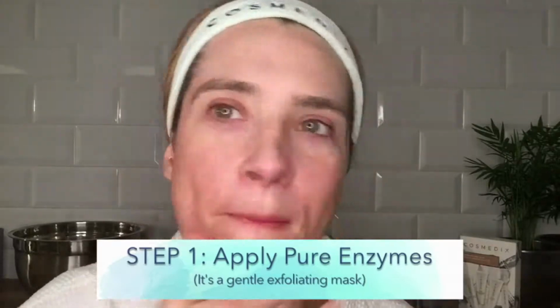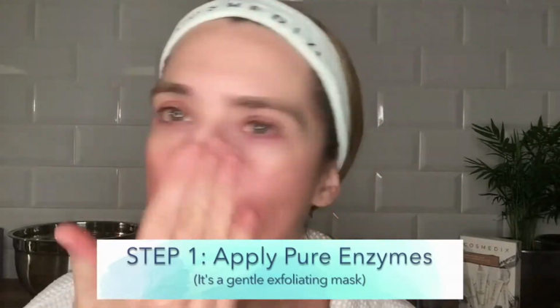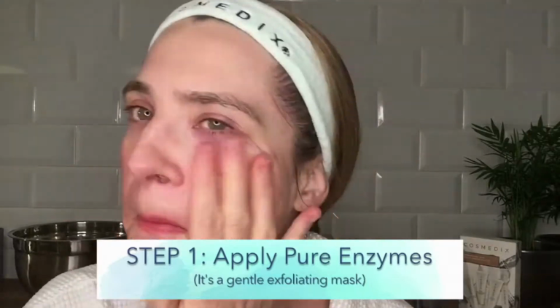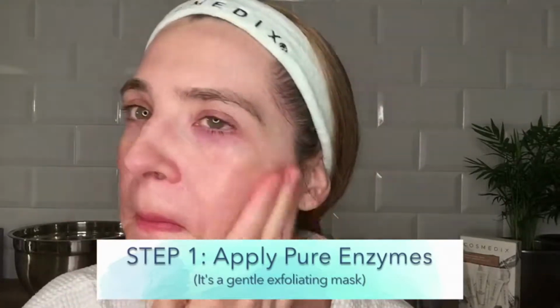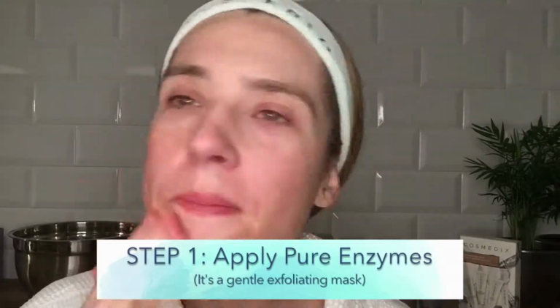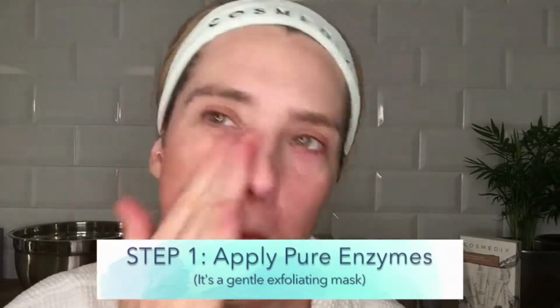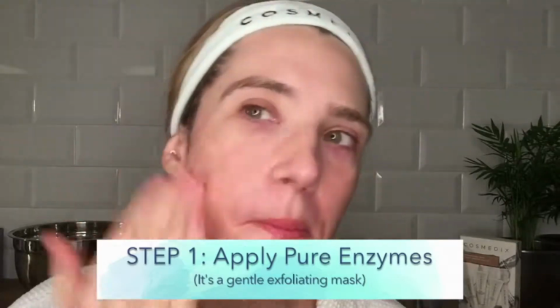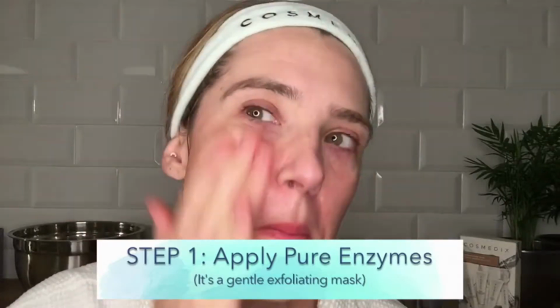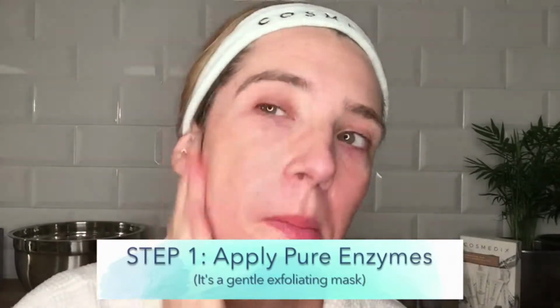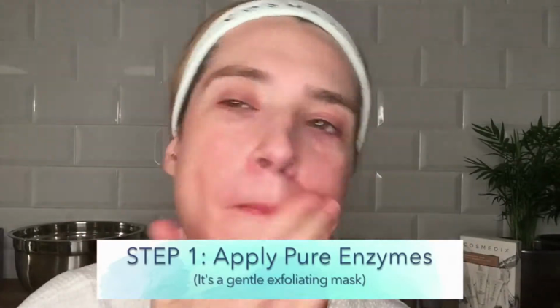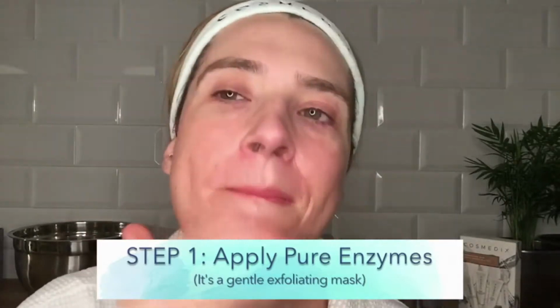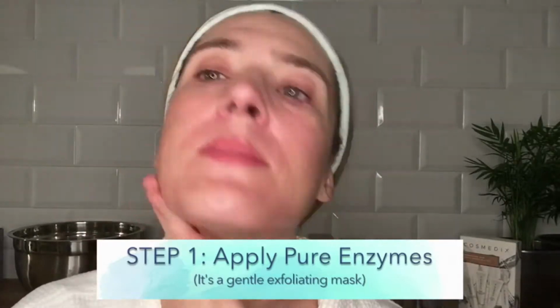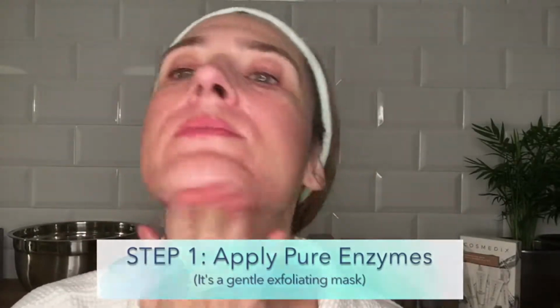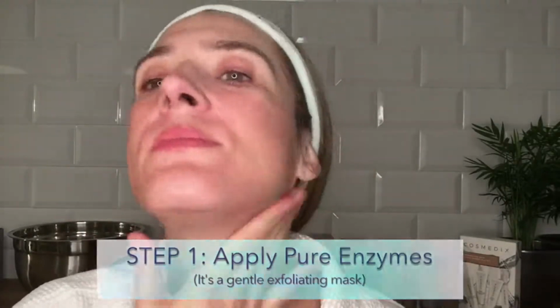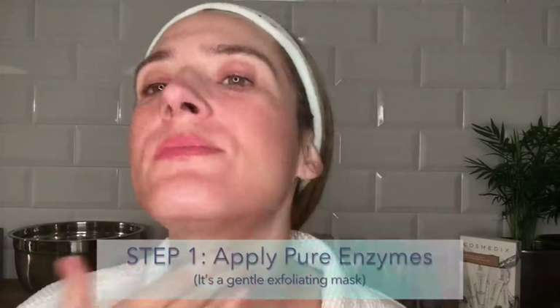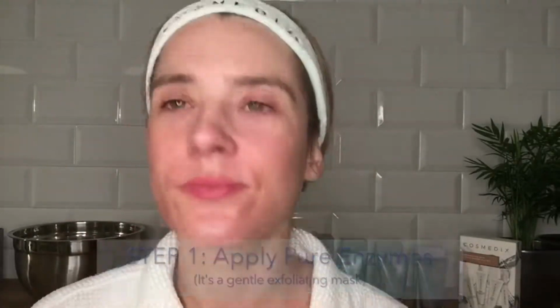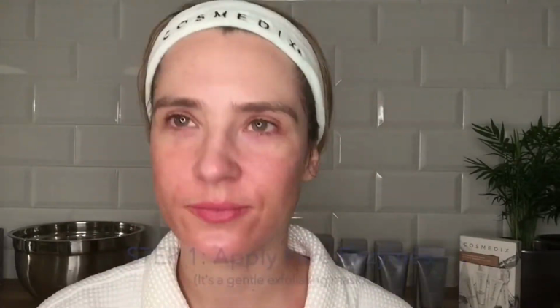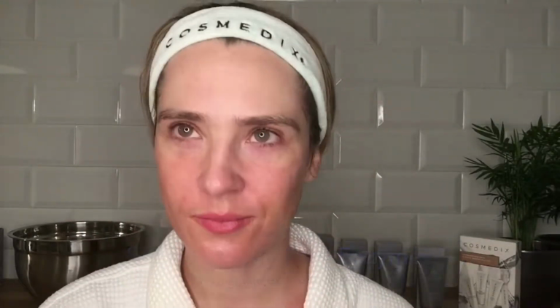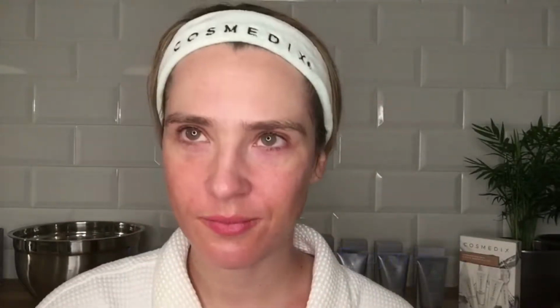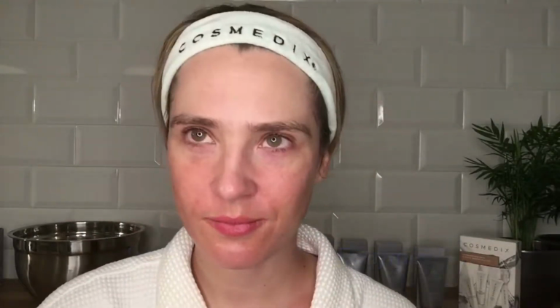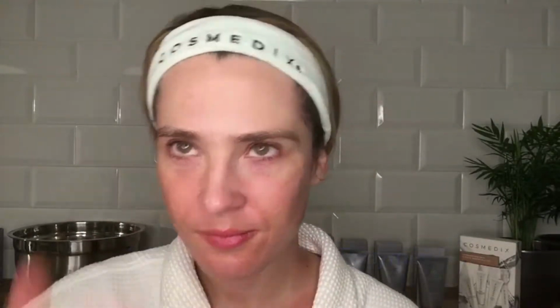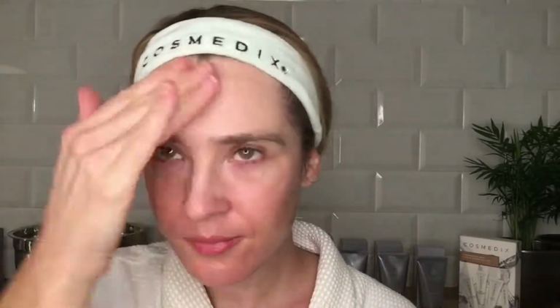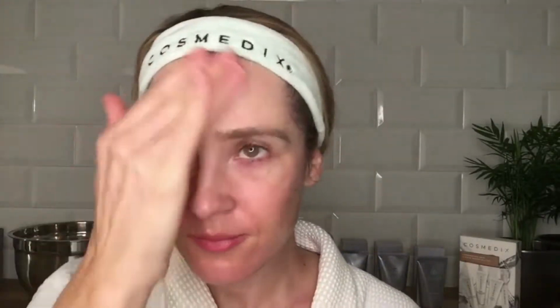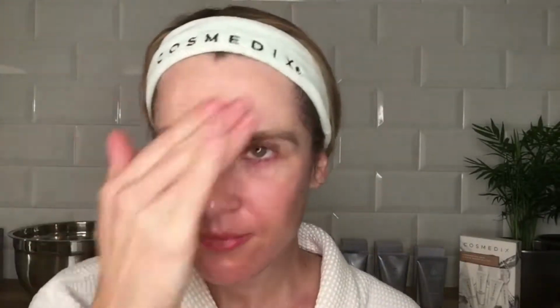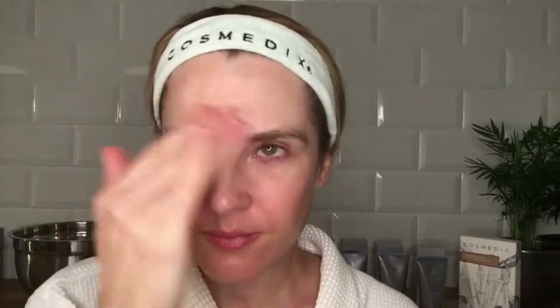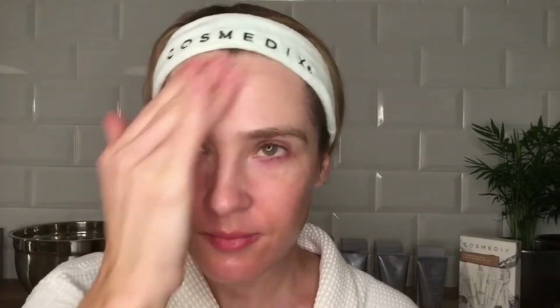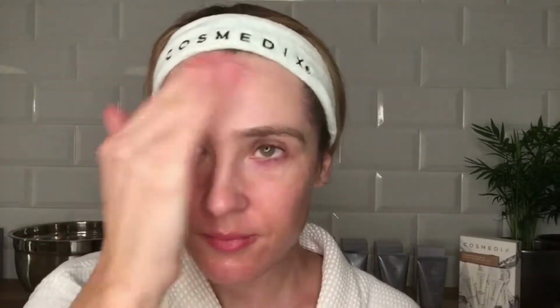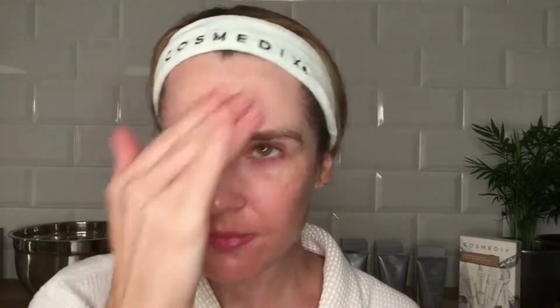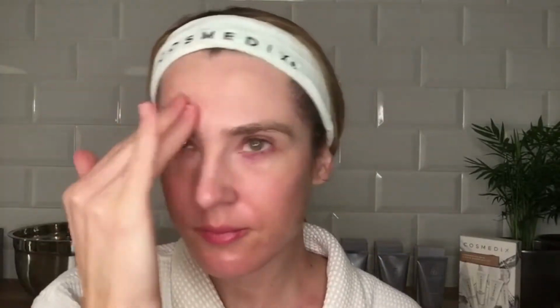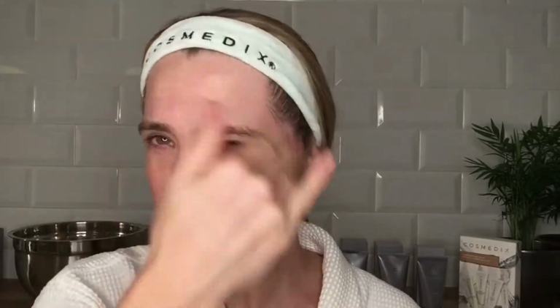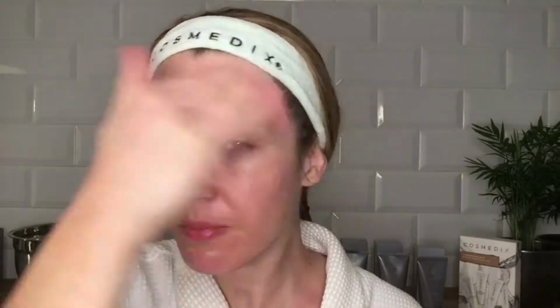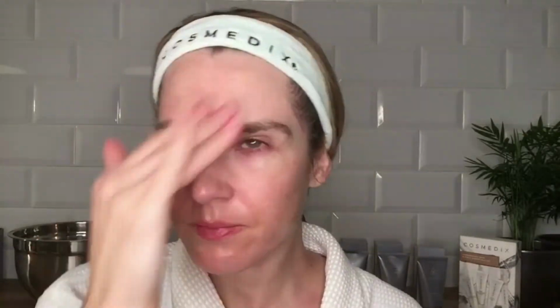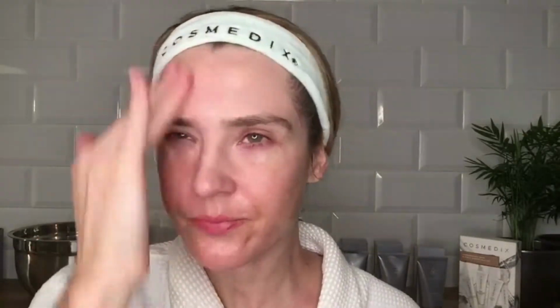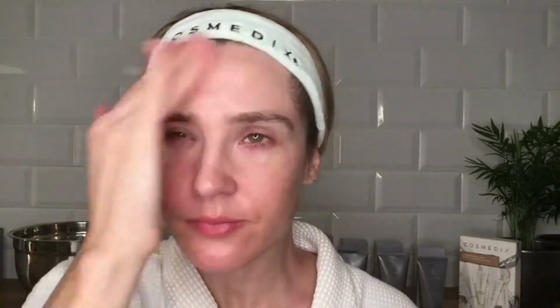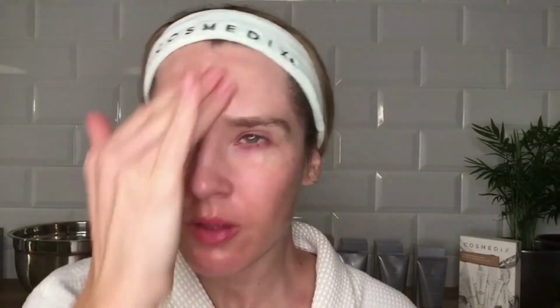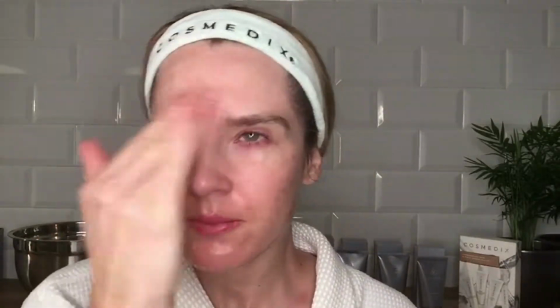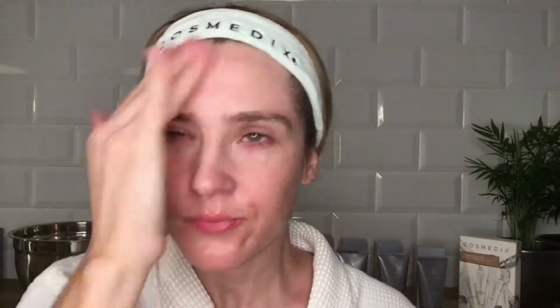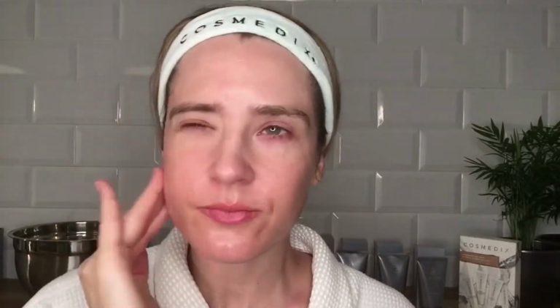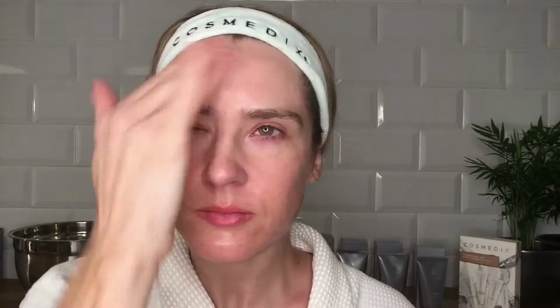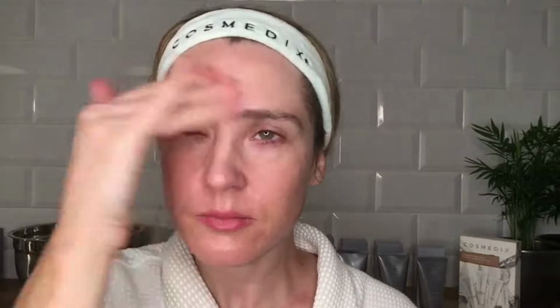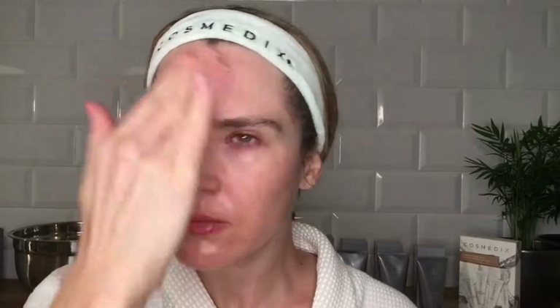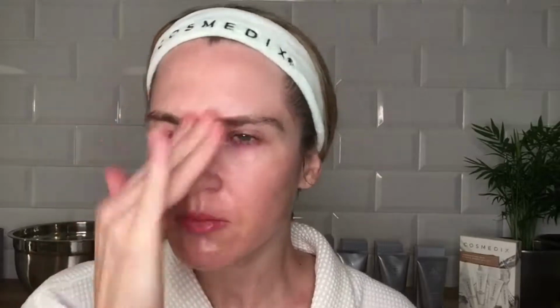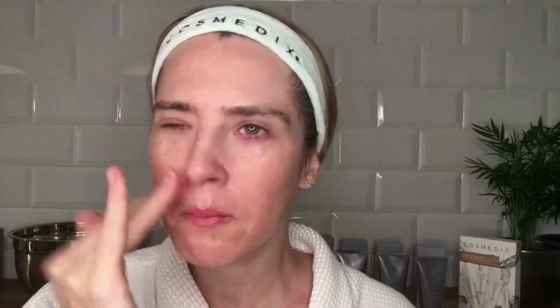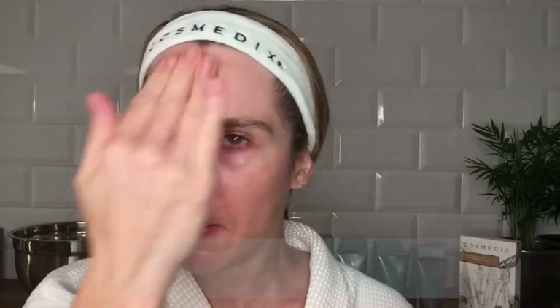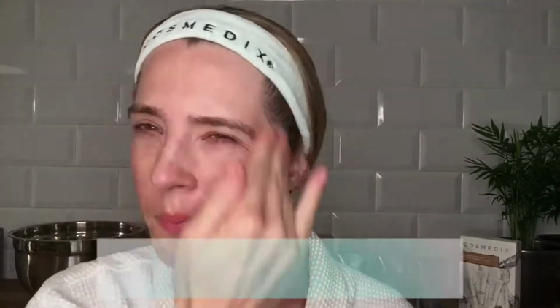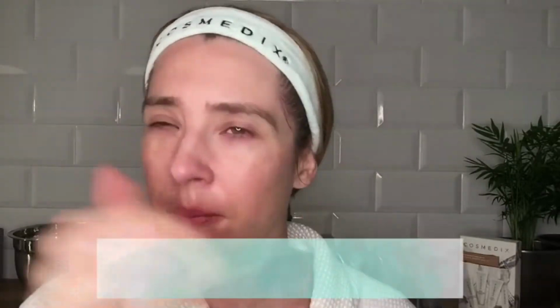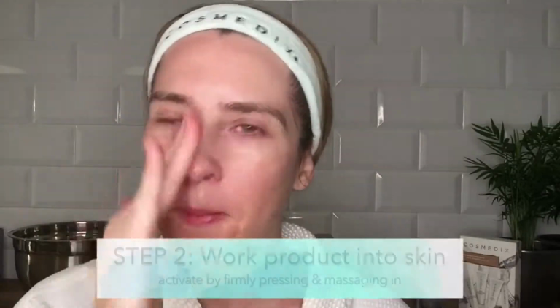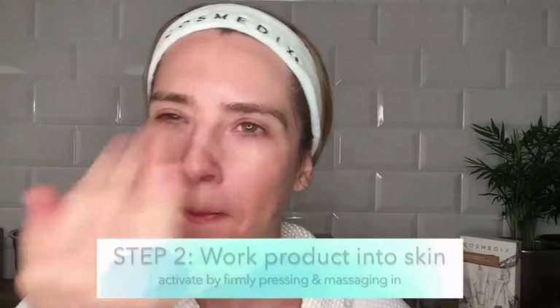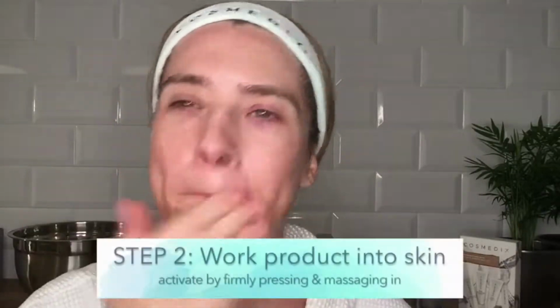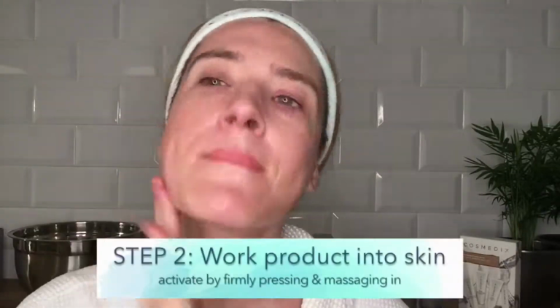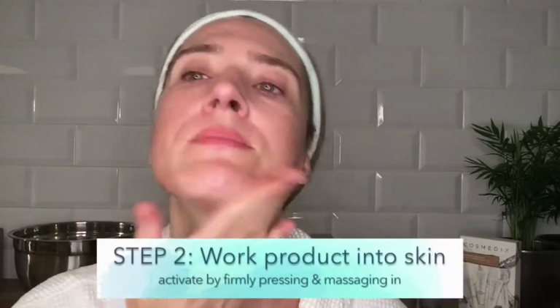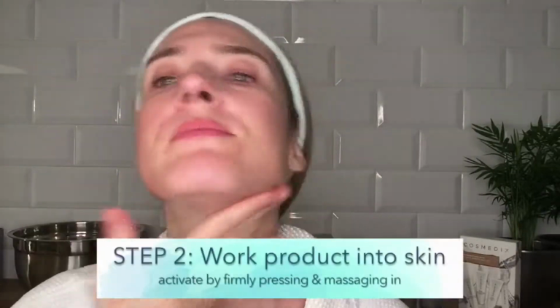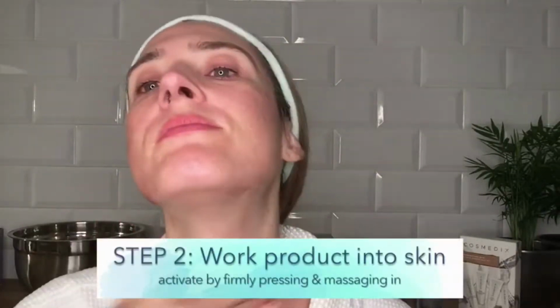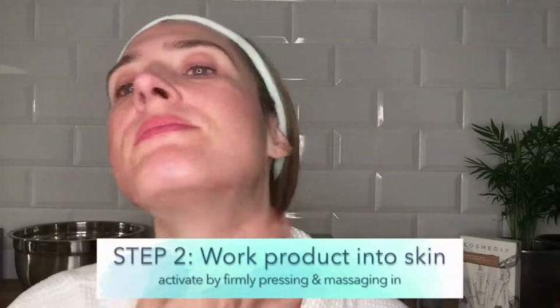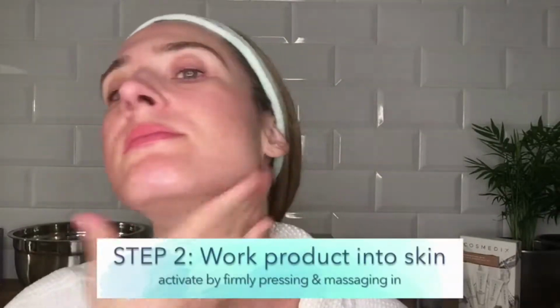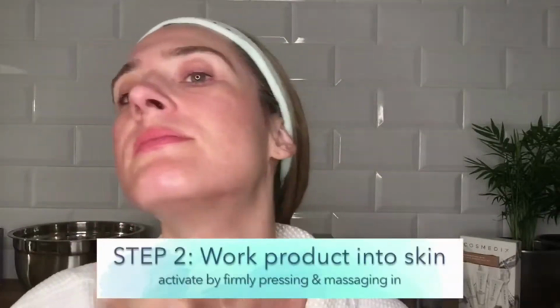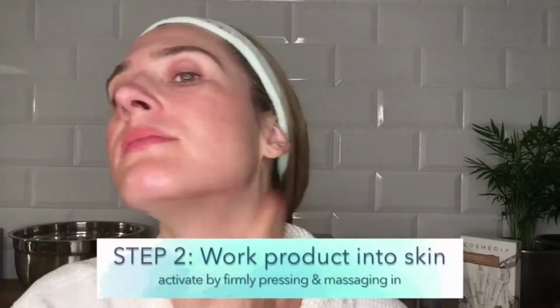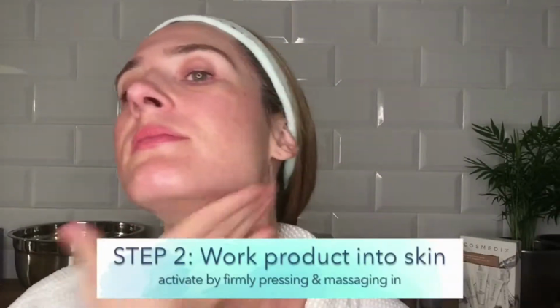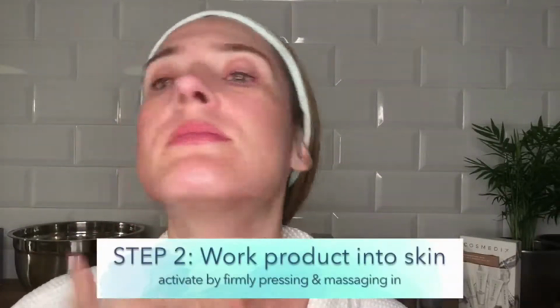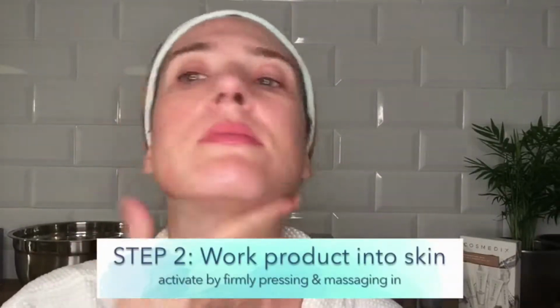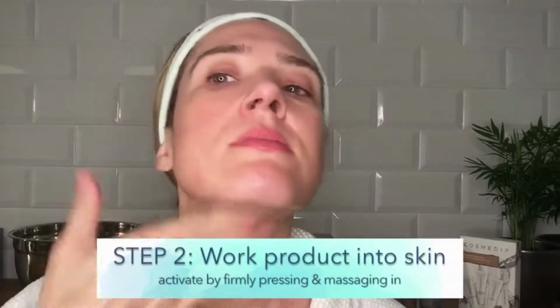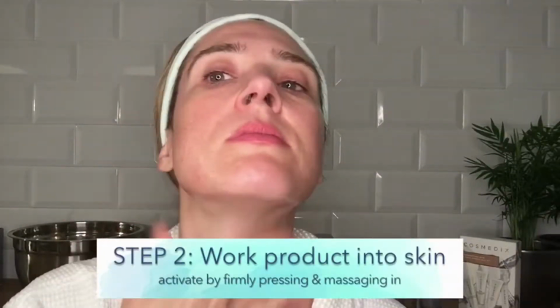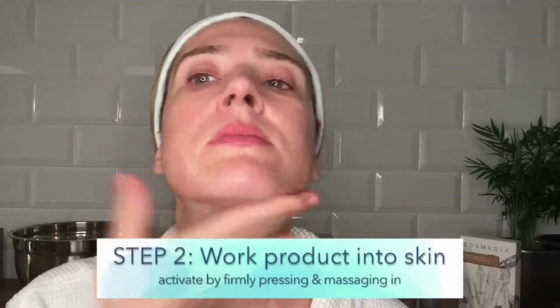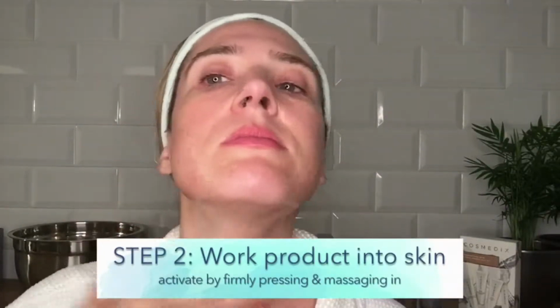This mask feels great on the skin and it smells absolutely delicious. You can also treat lines around the eyes and help smooth lines on the neck.